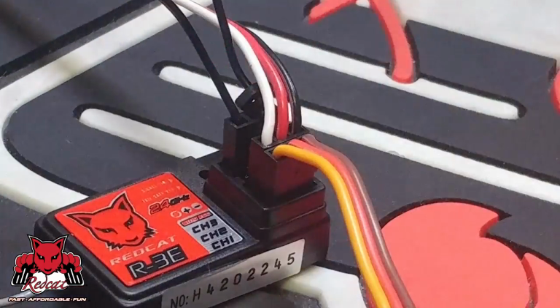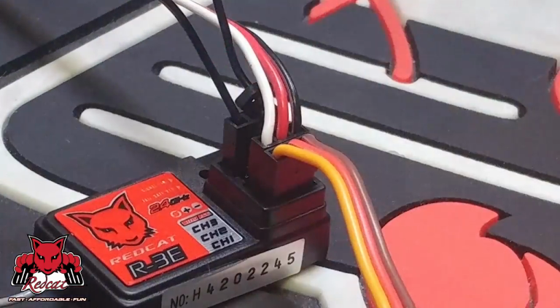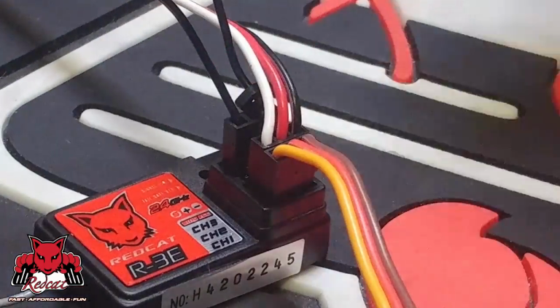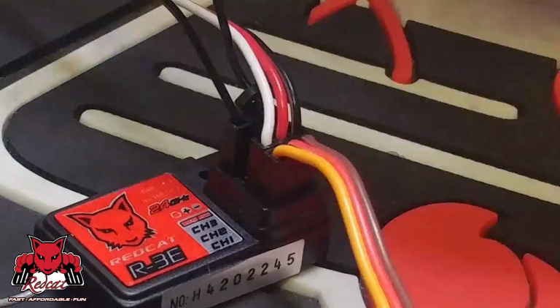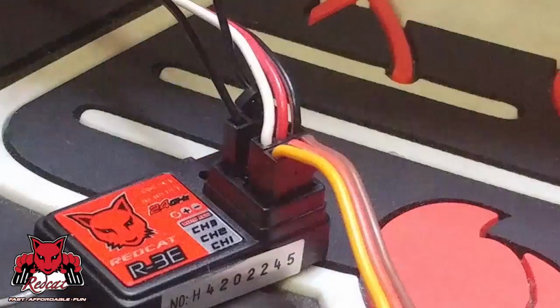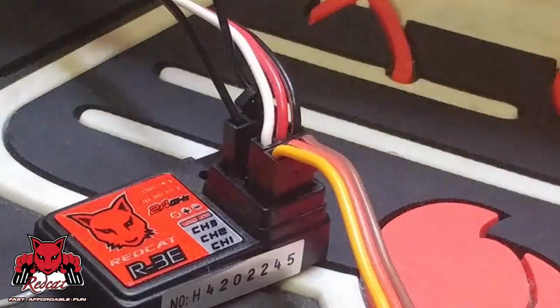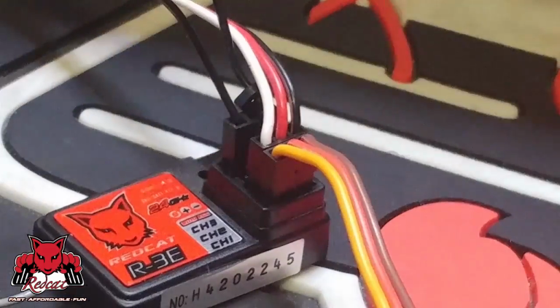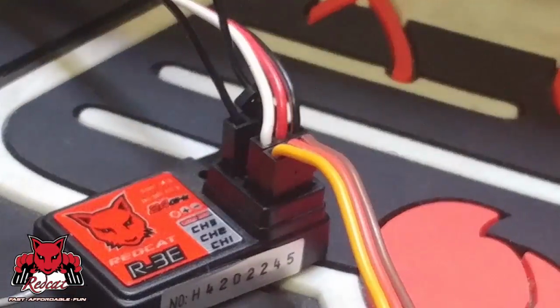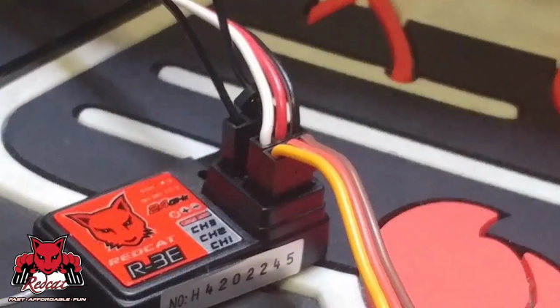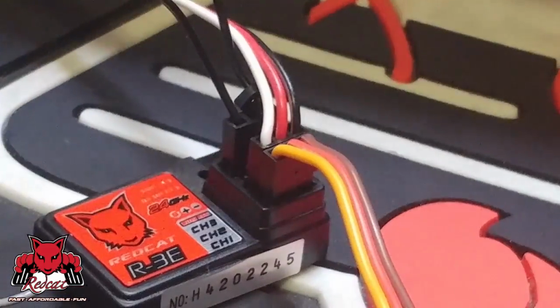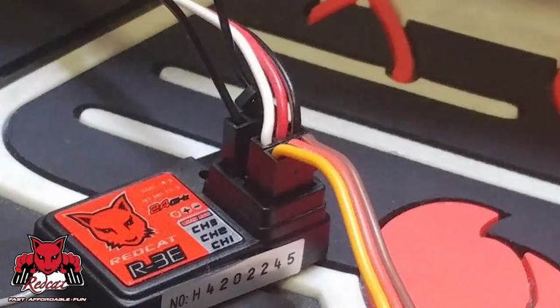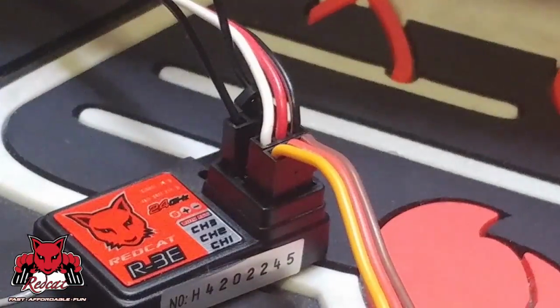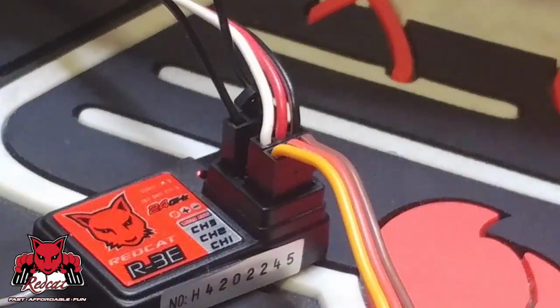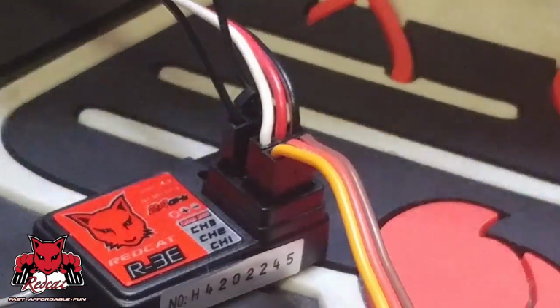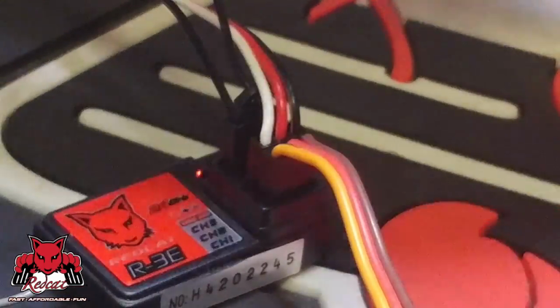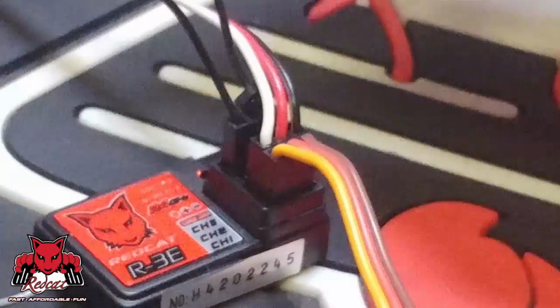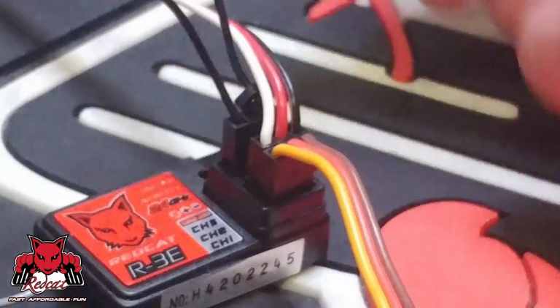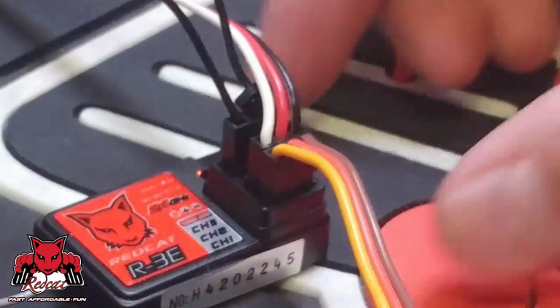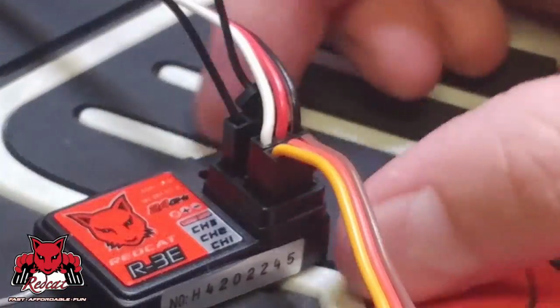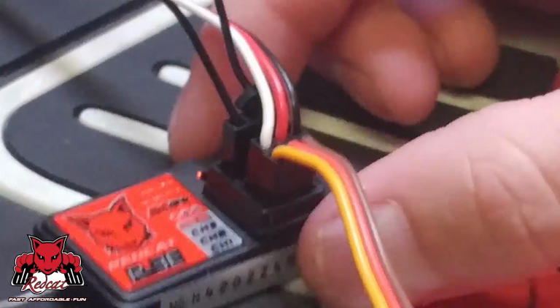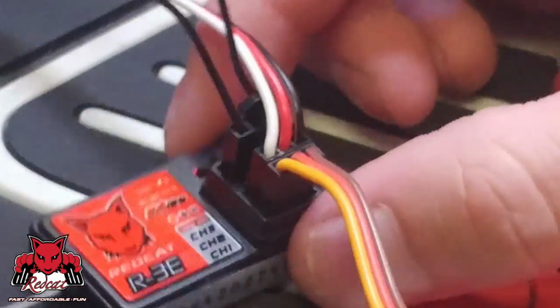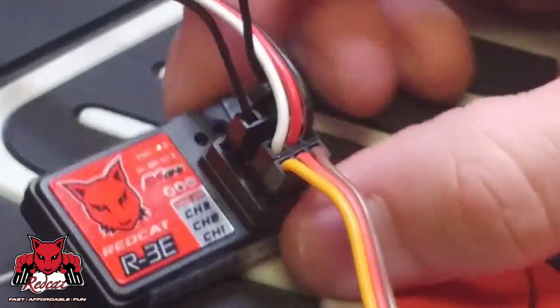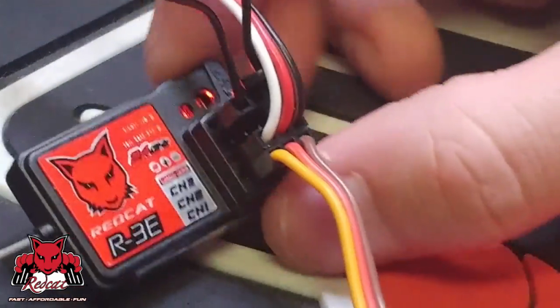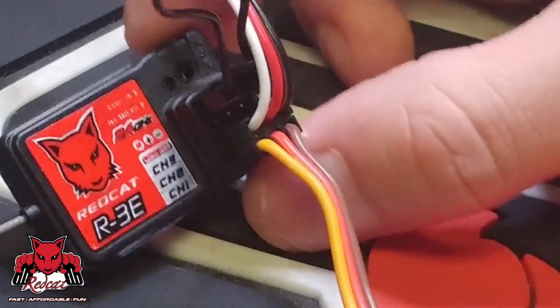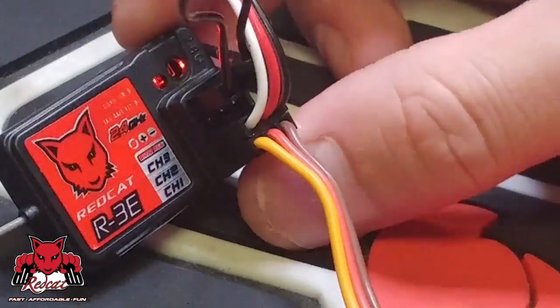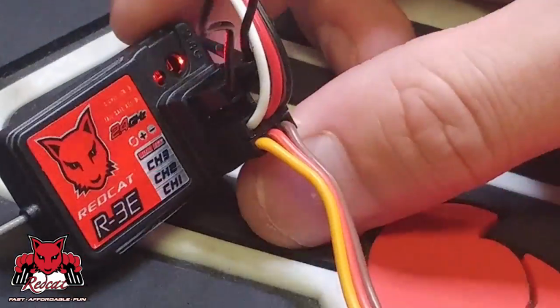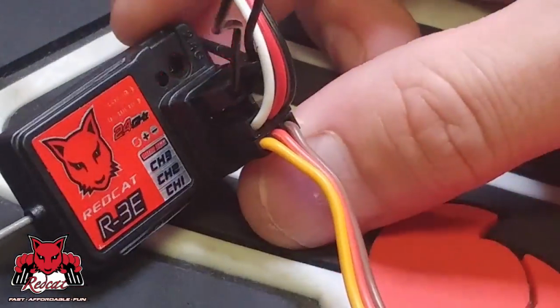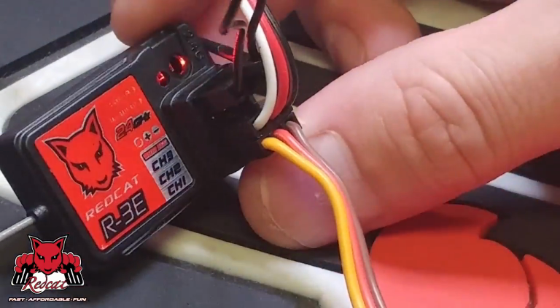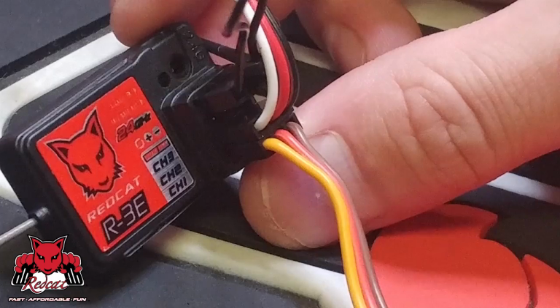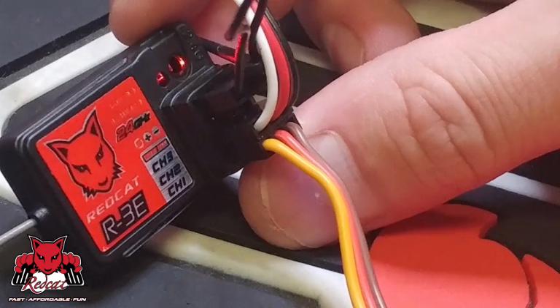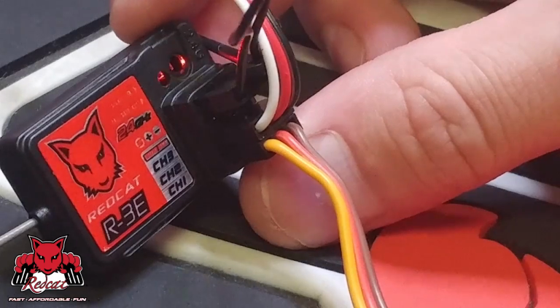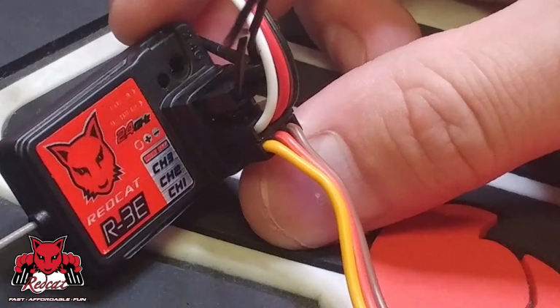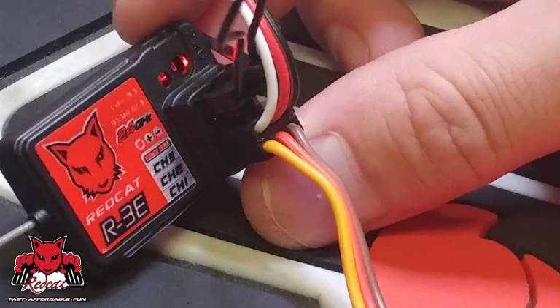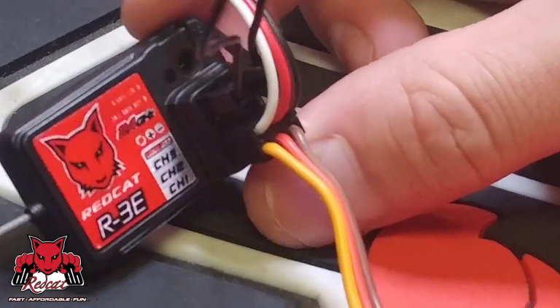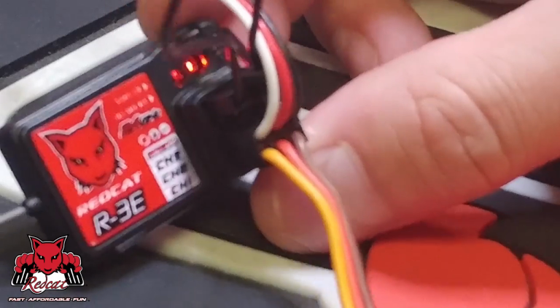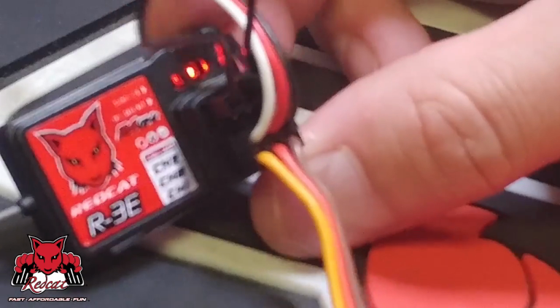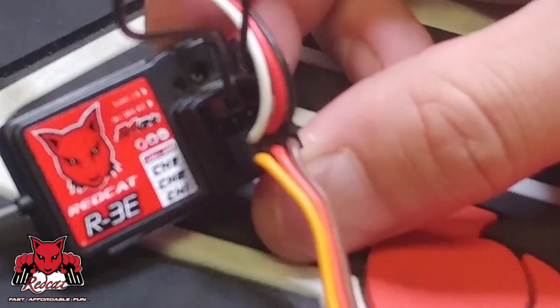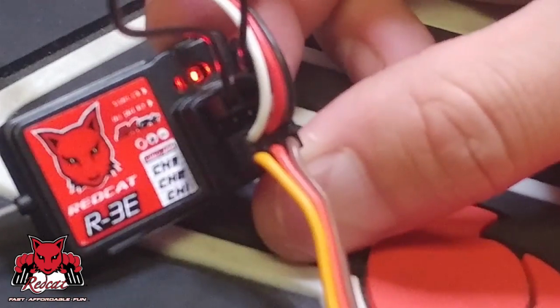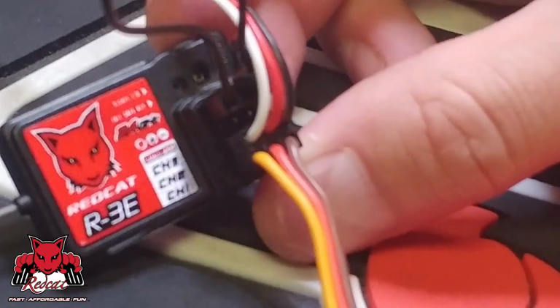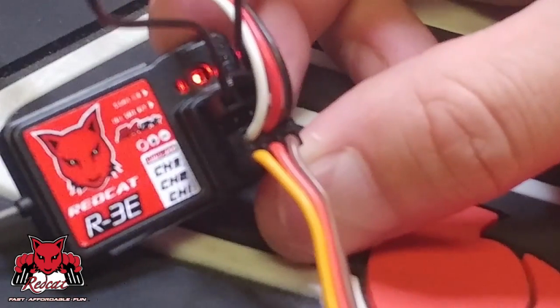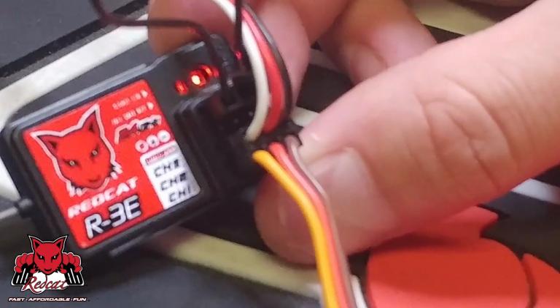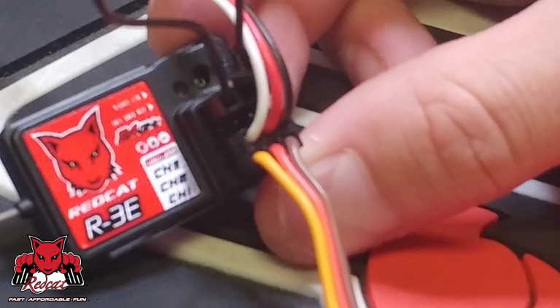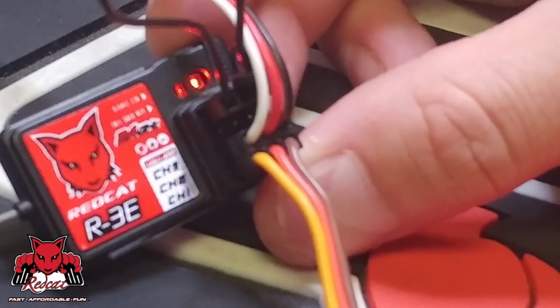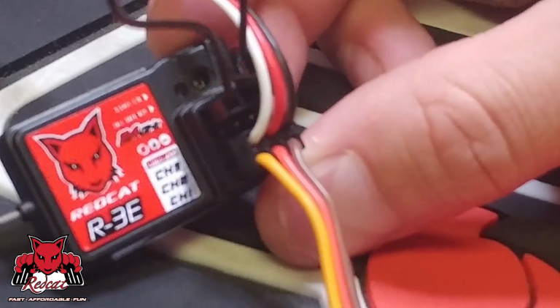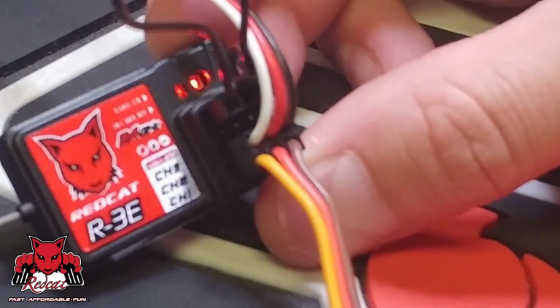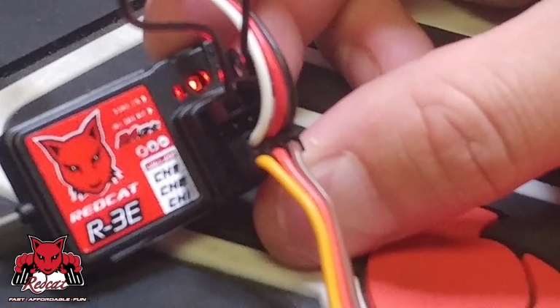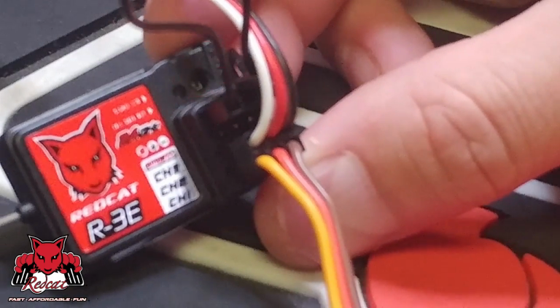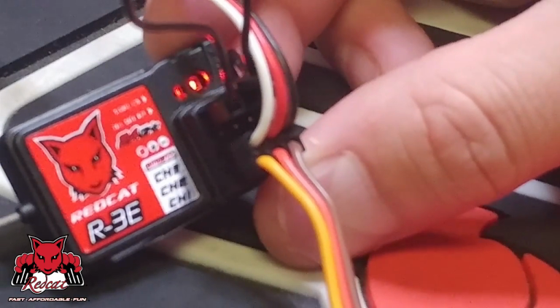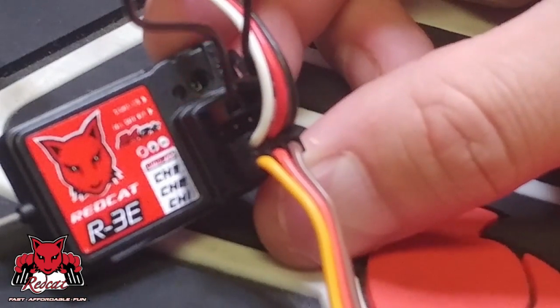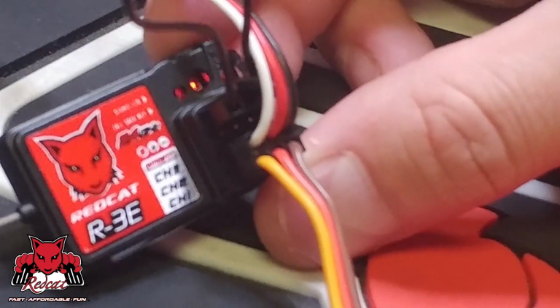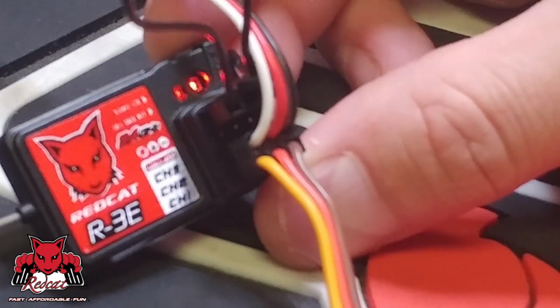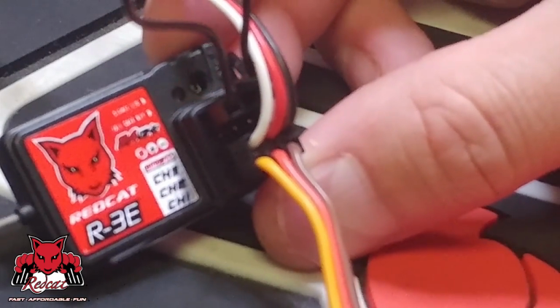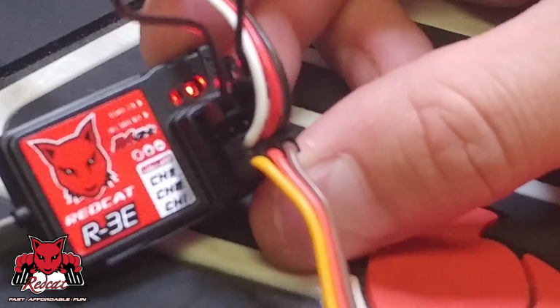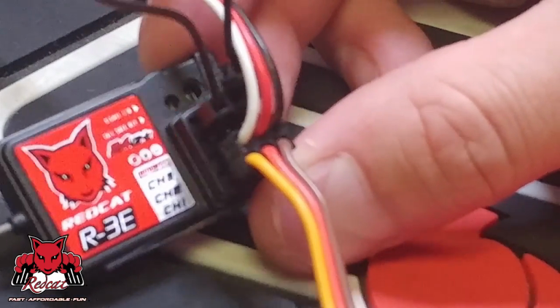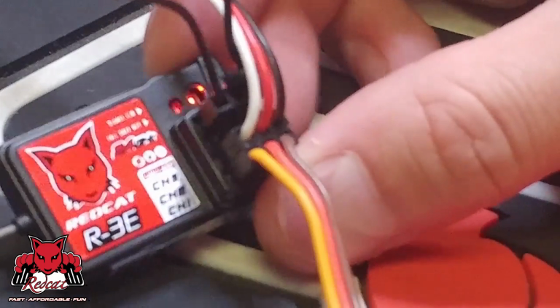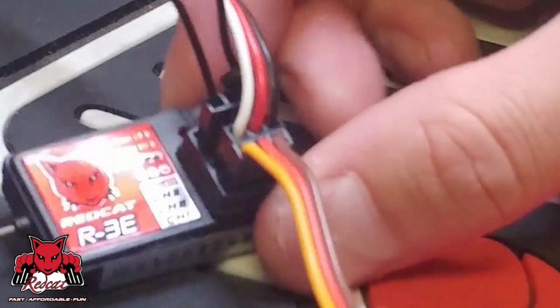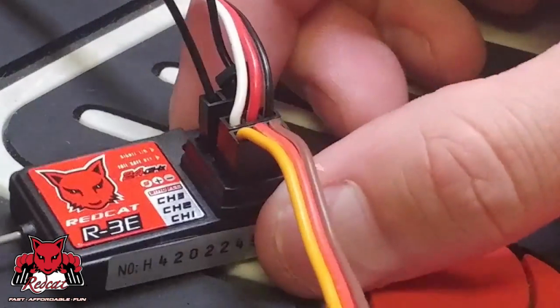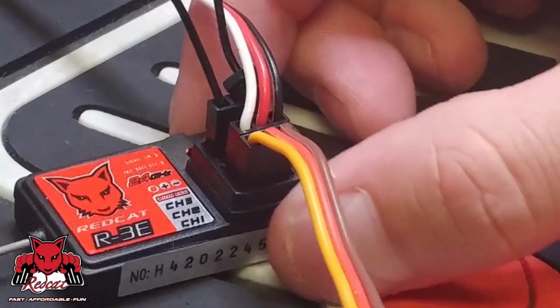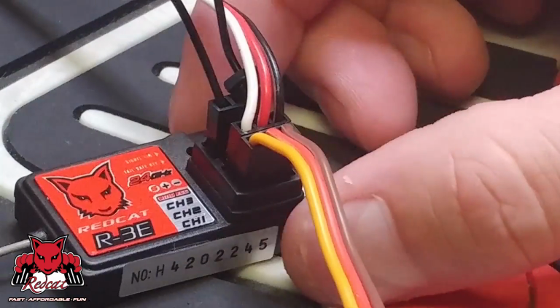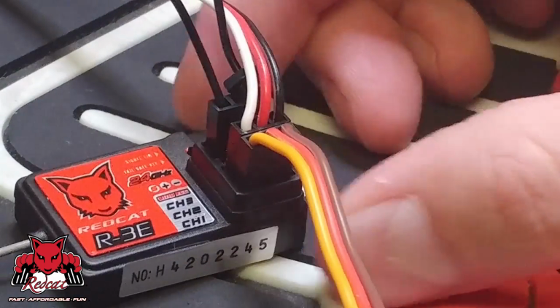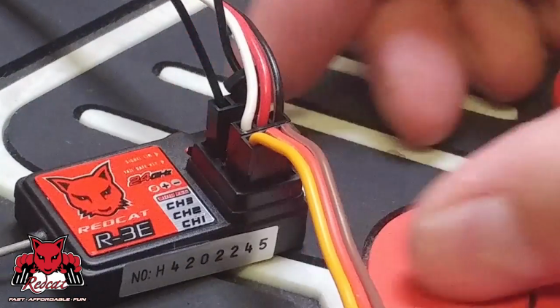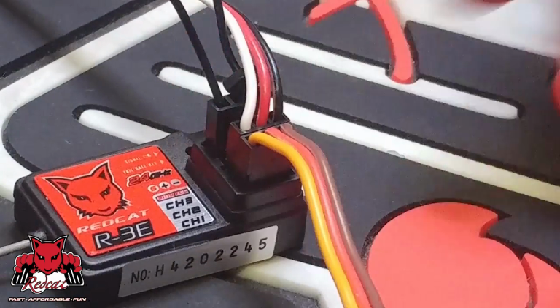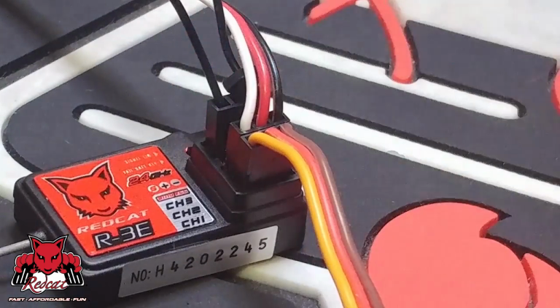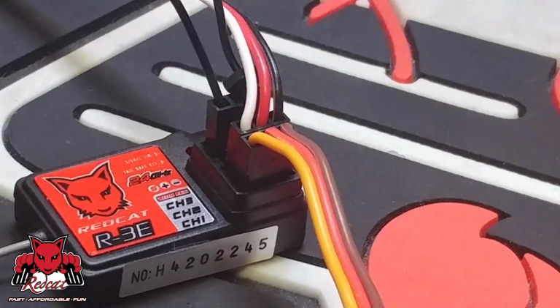You turn on the vehicle and it's going to do the same blink. This will tell you that the receiver itself is in bind mode.